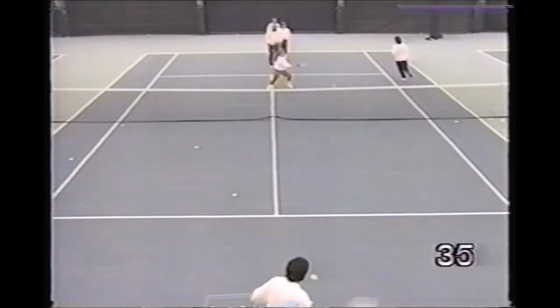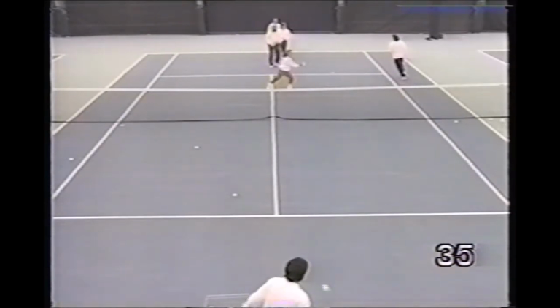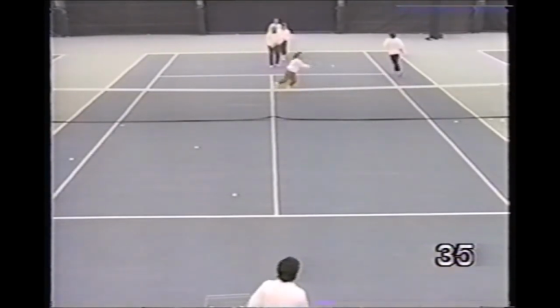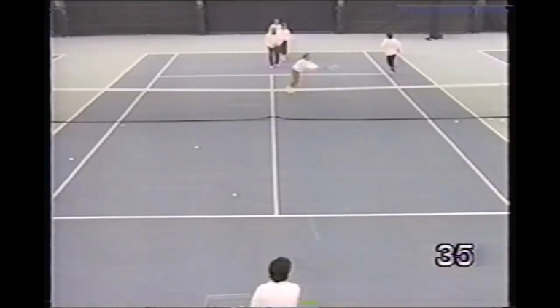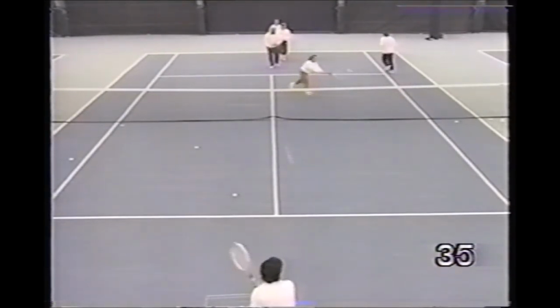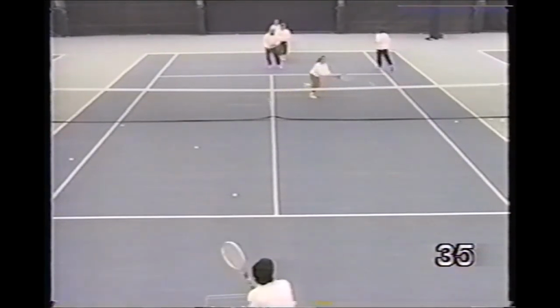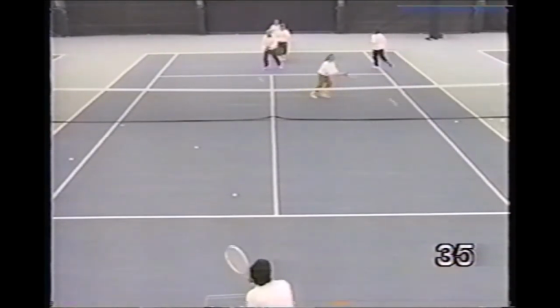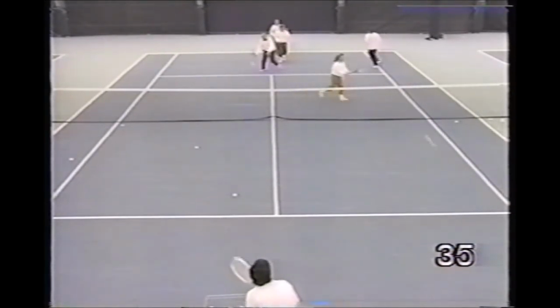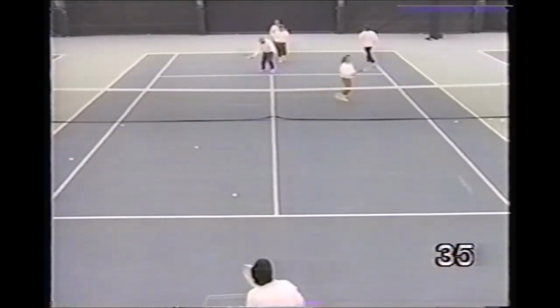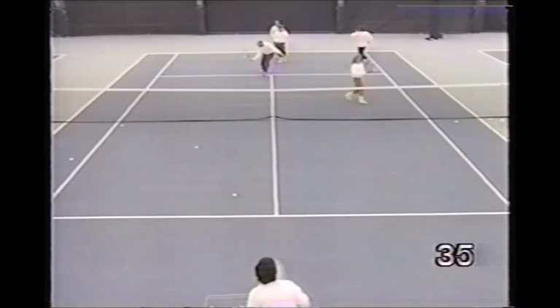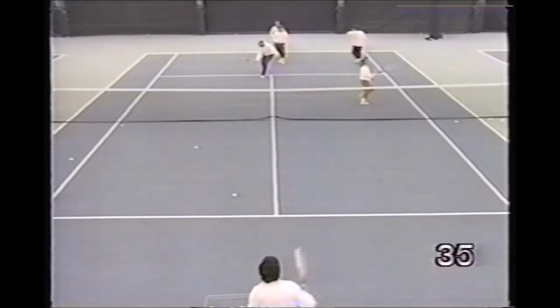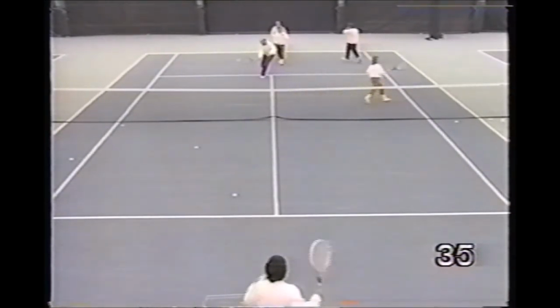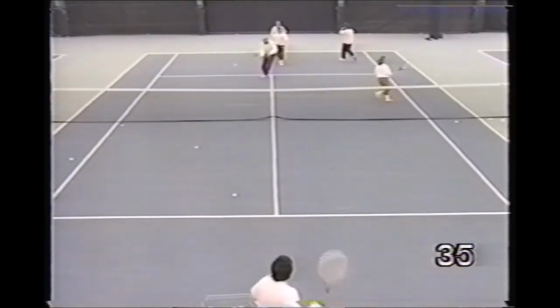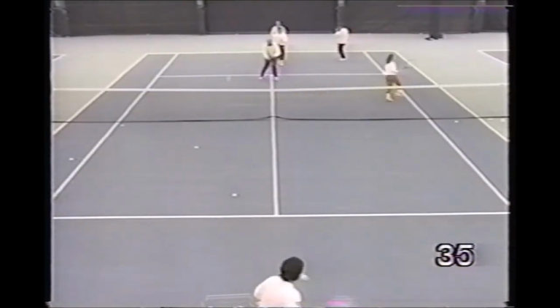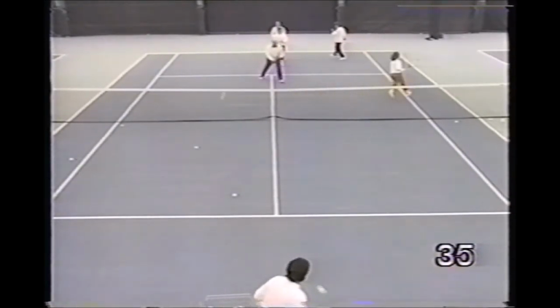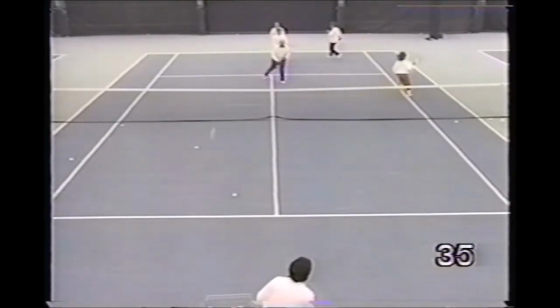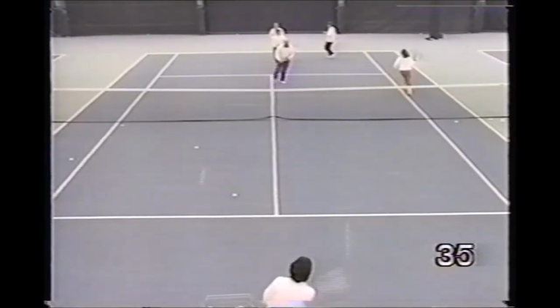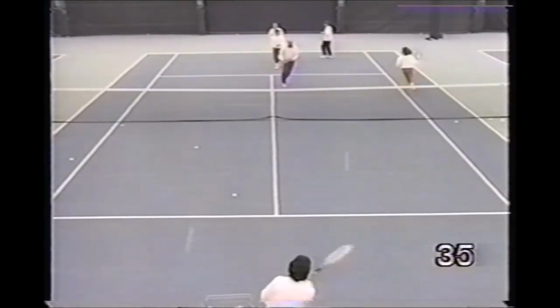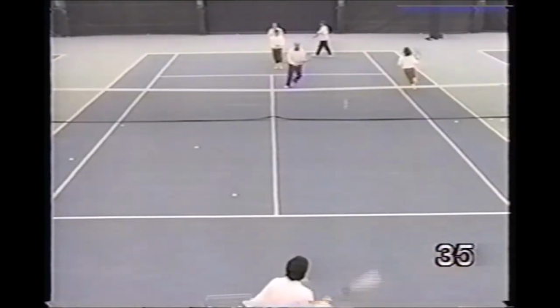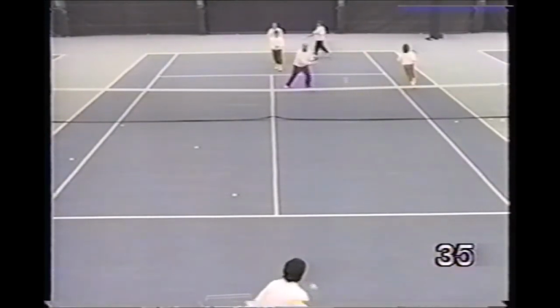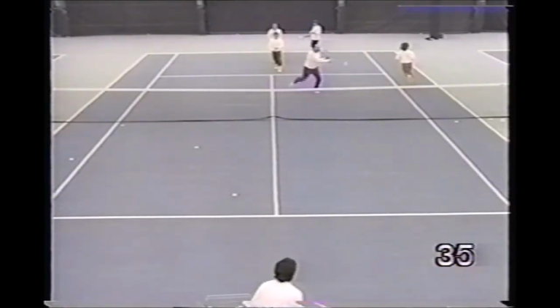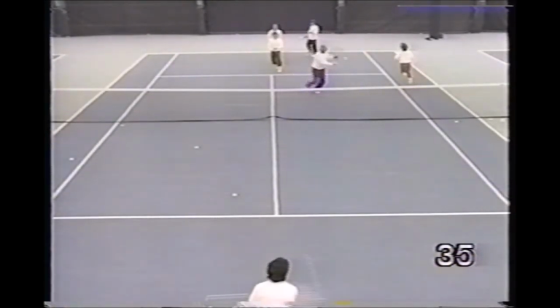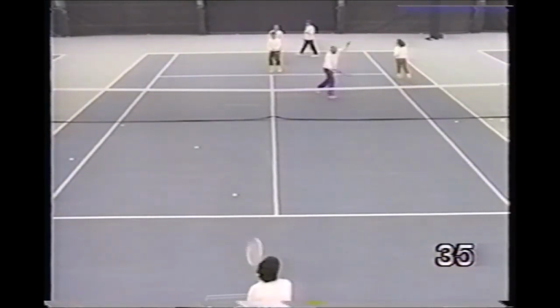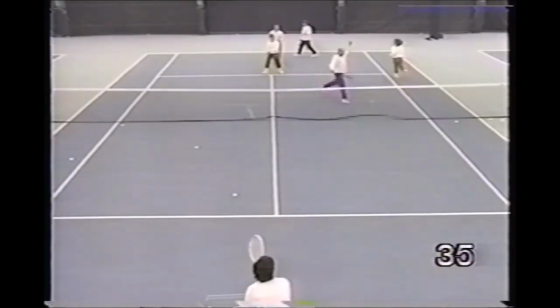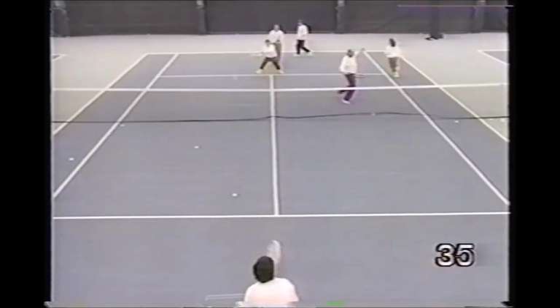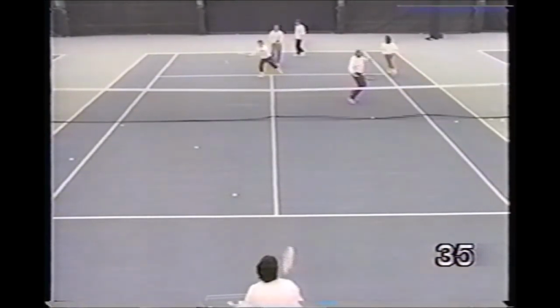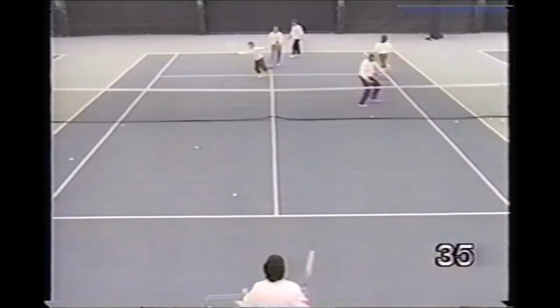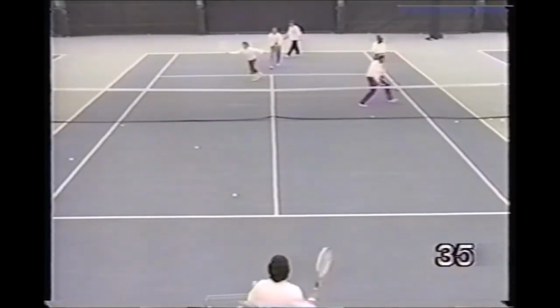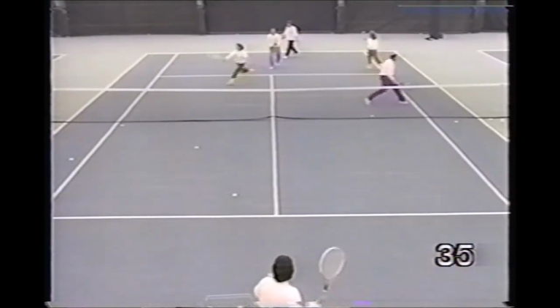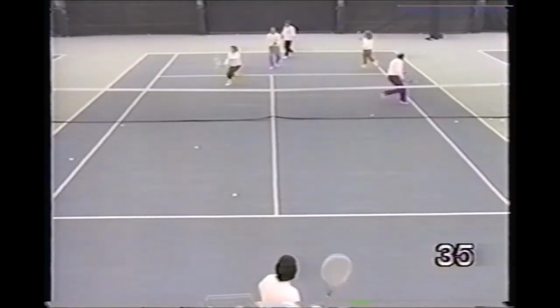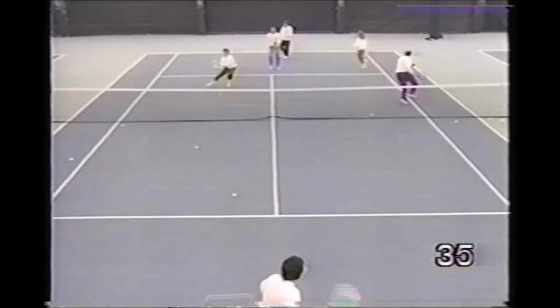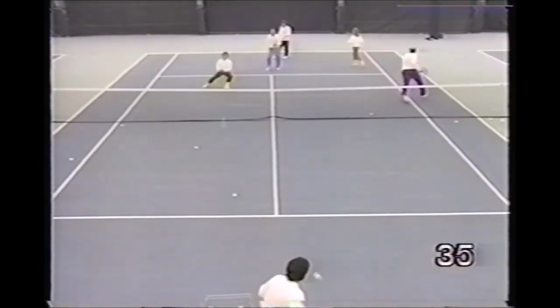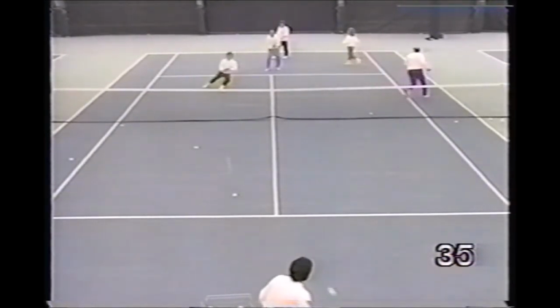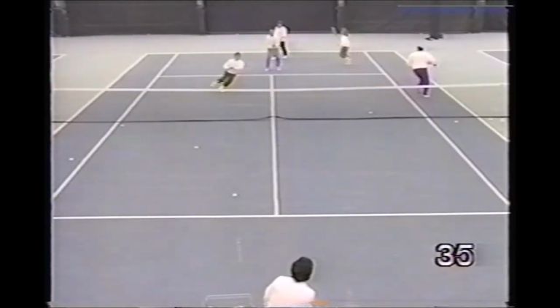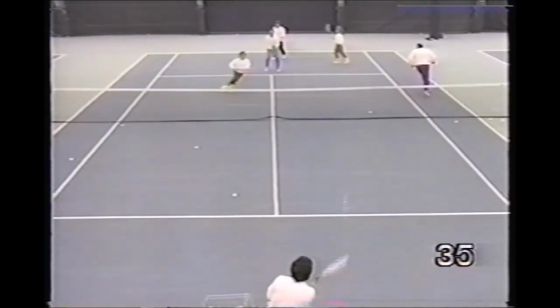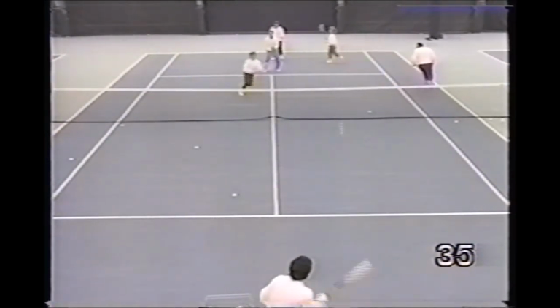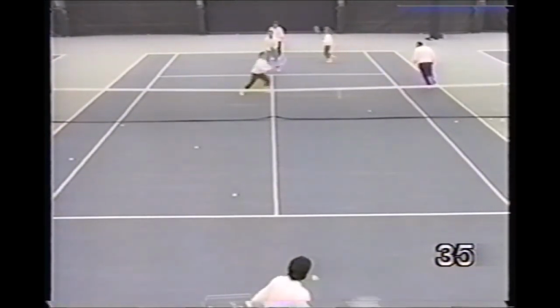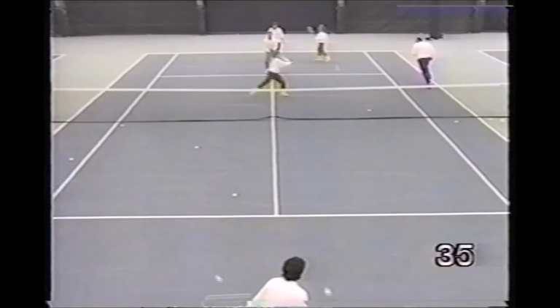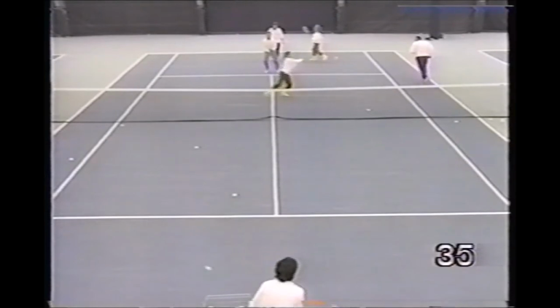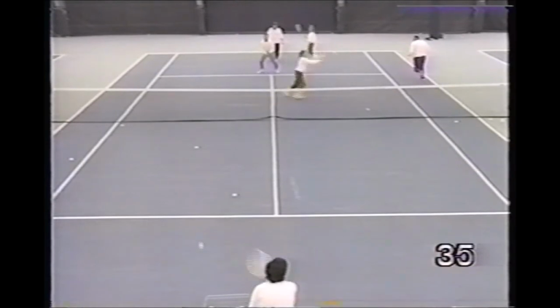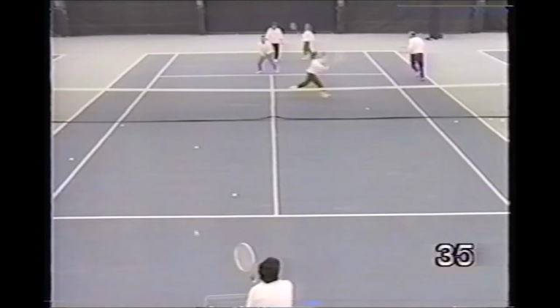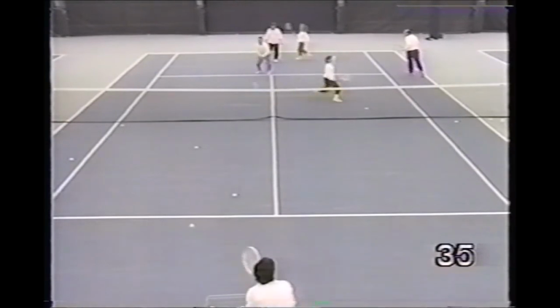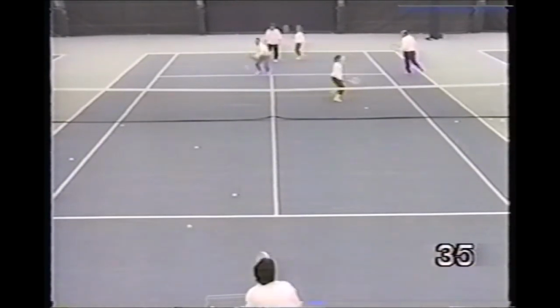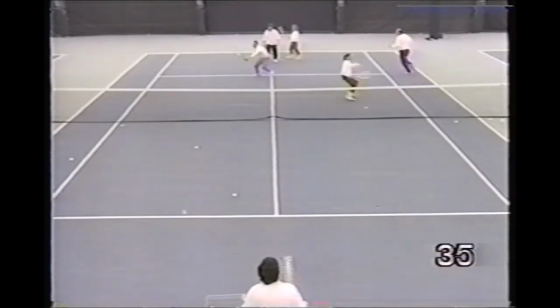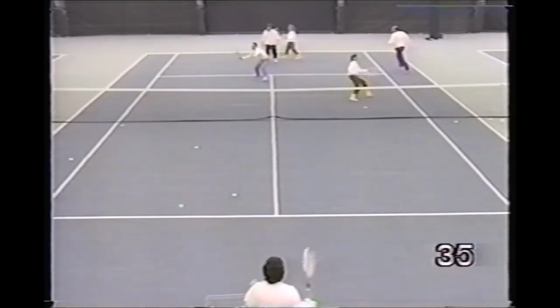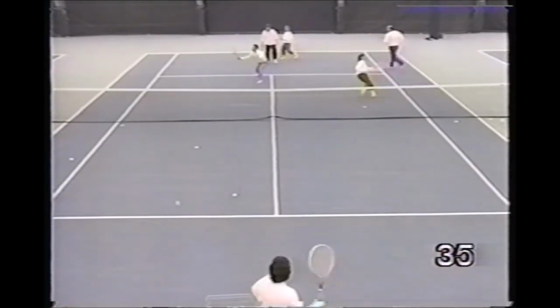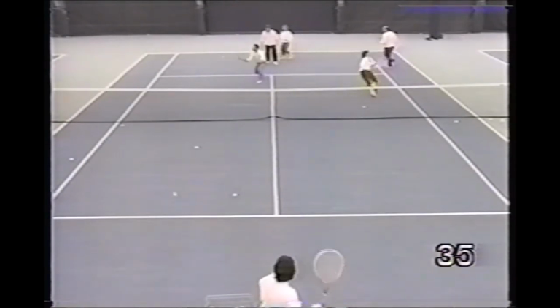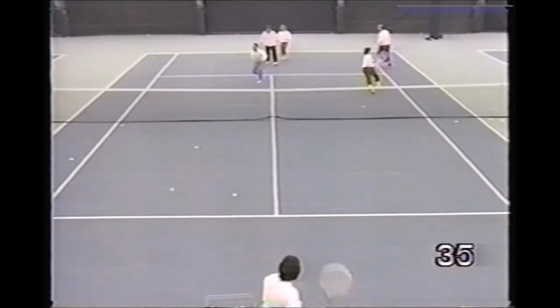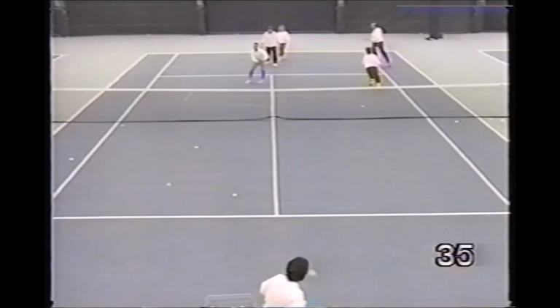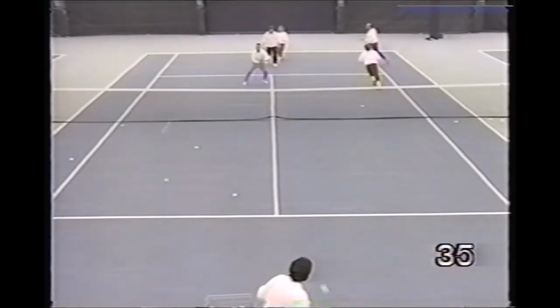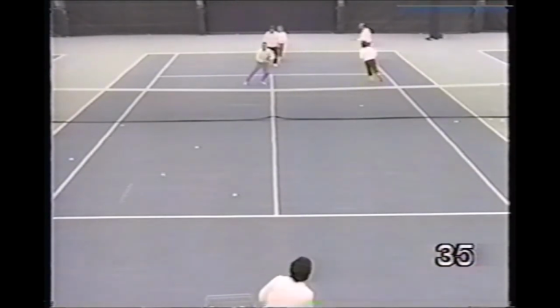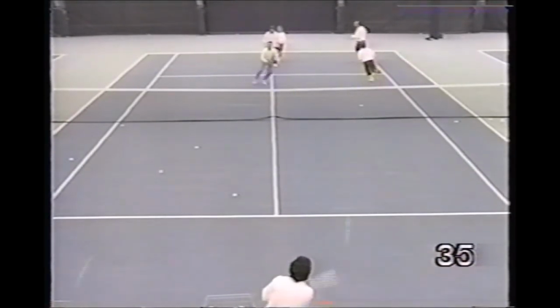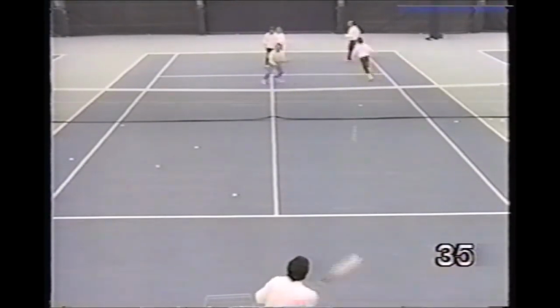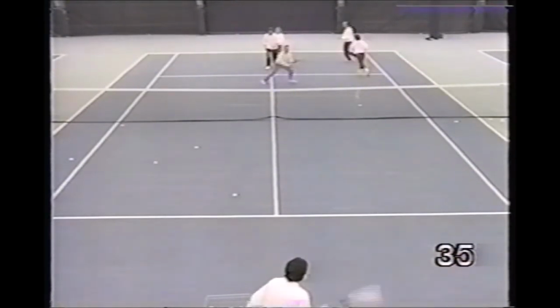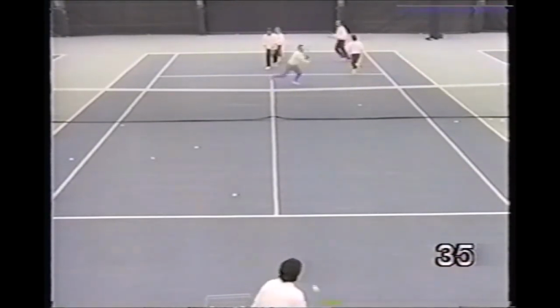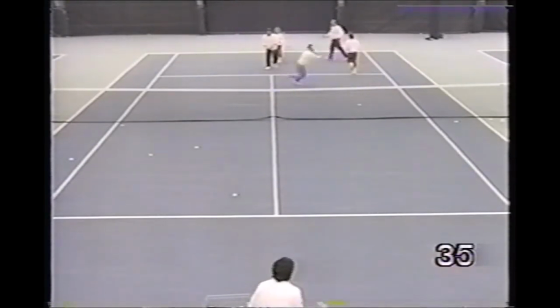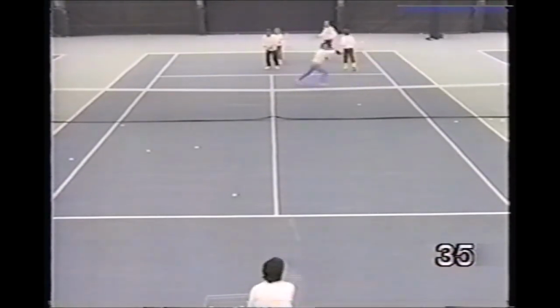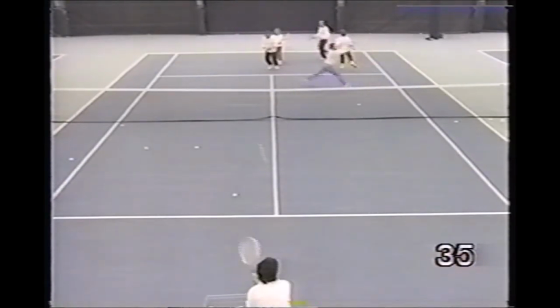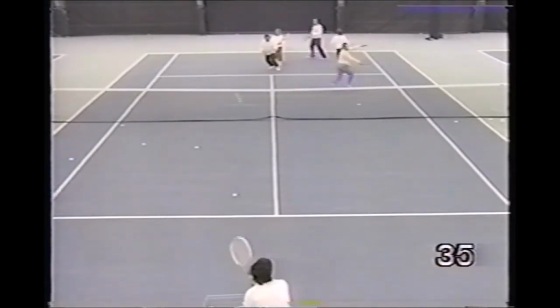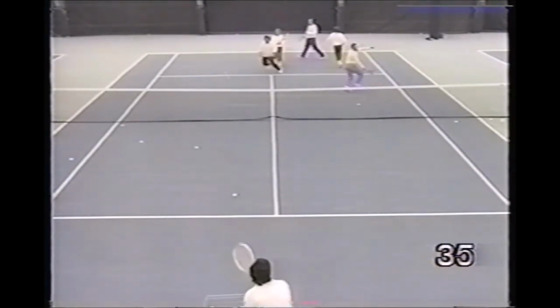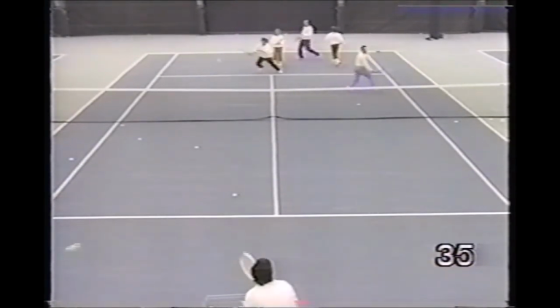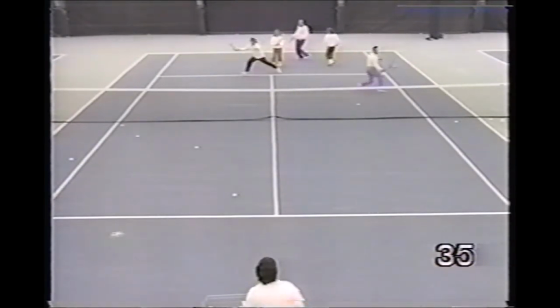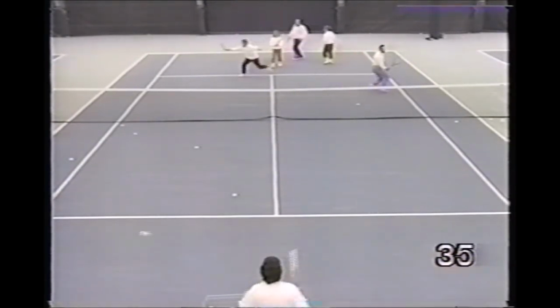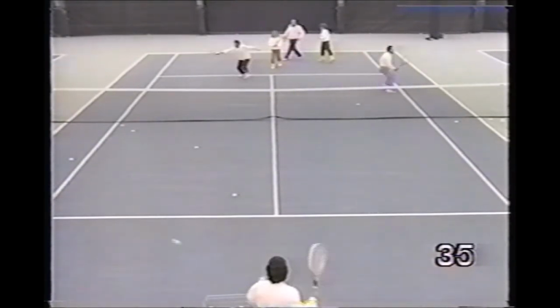This really moves the group. The volleyer comes in hitting a forehand volley, closing the net, hitting a backhand volley, then looping back in line. Make them run wide.